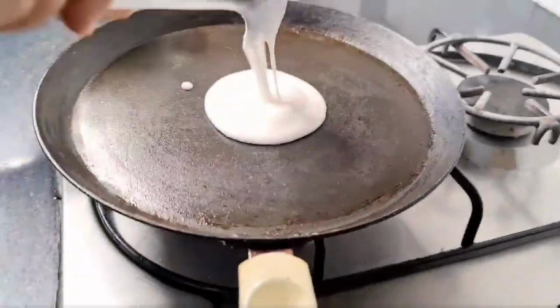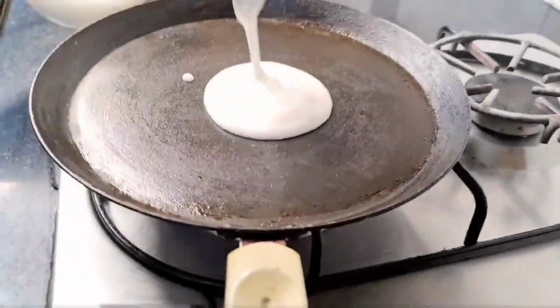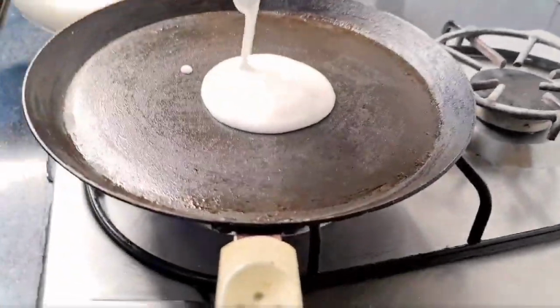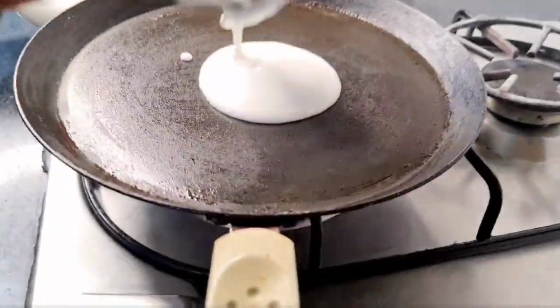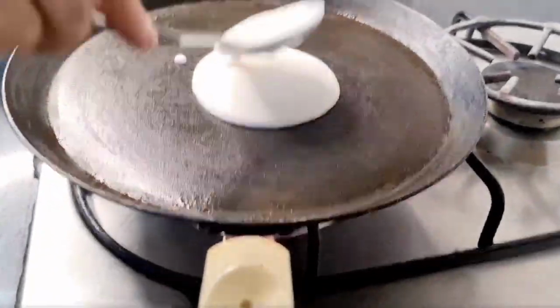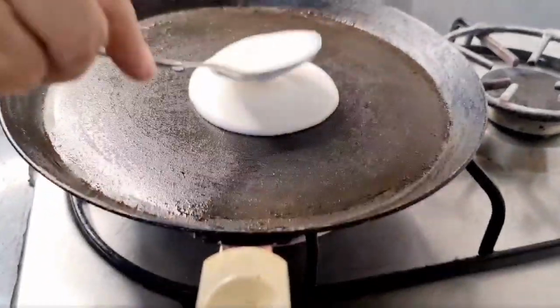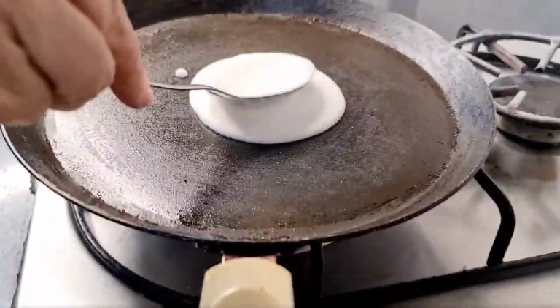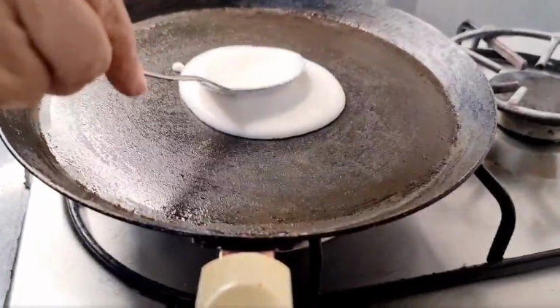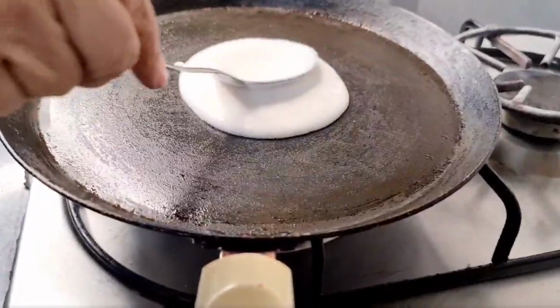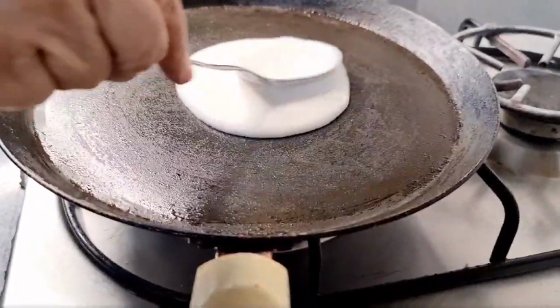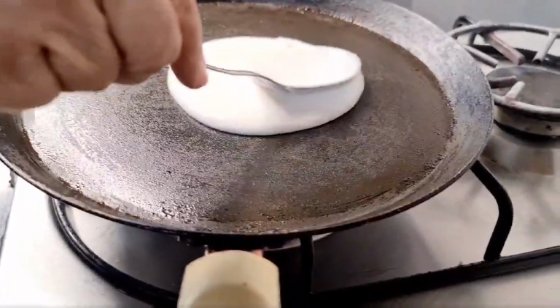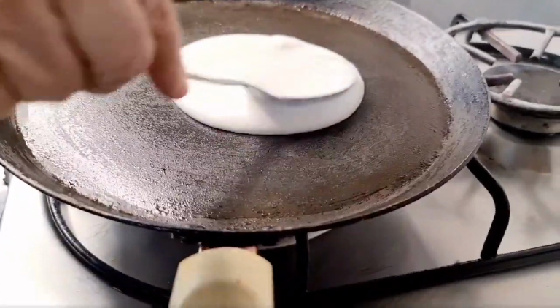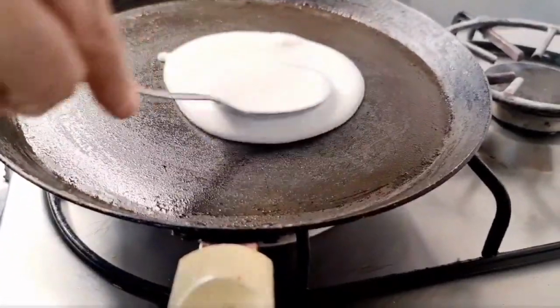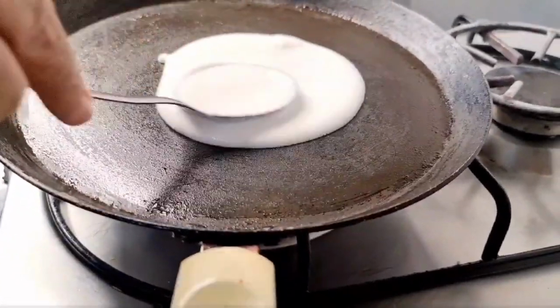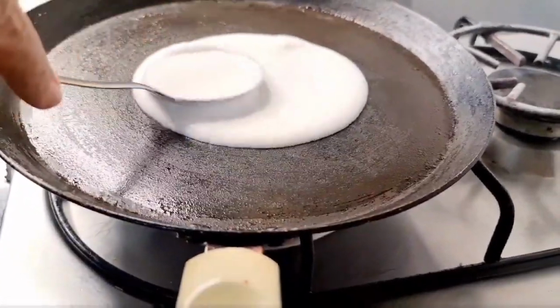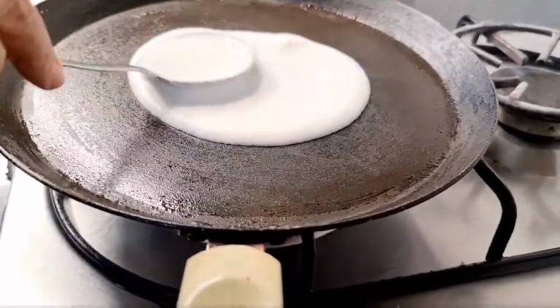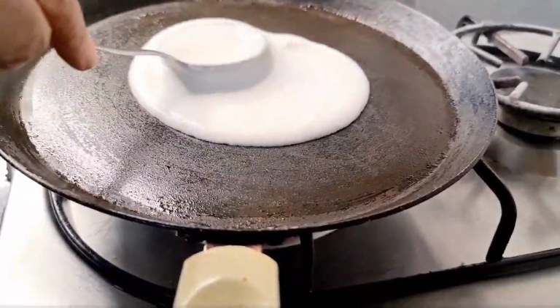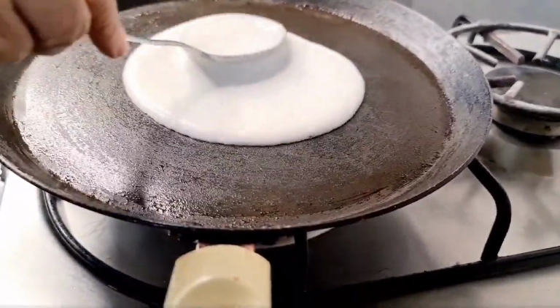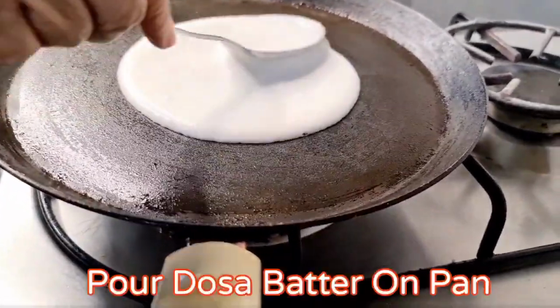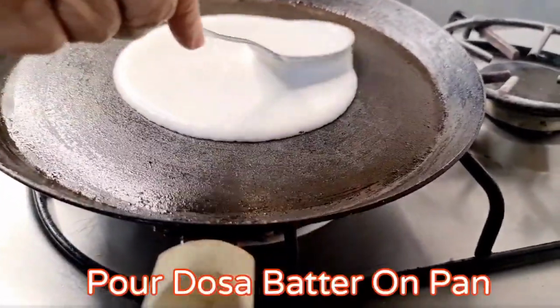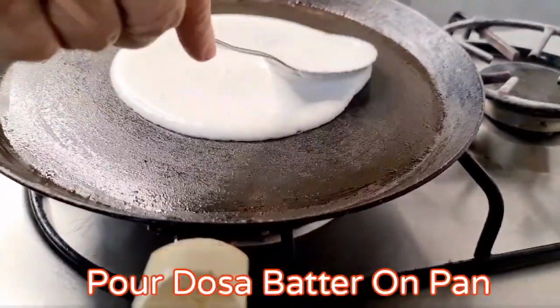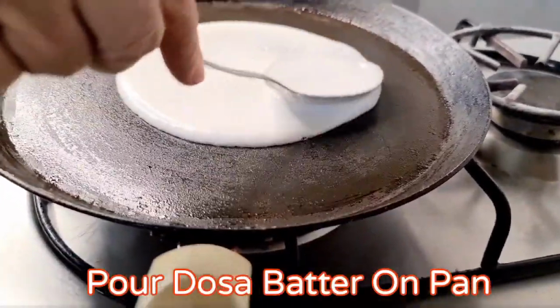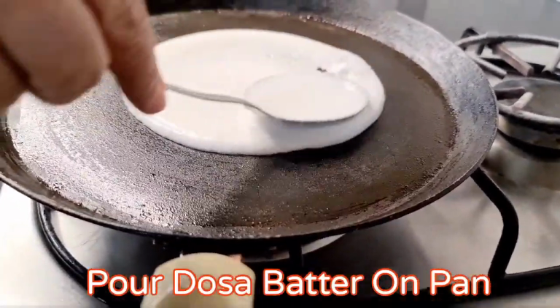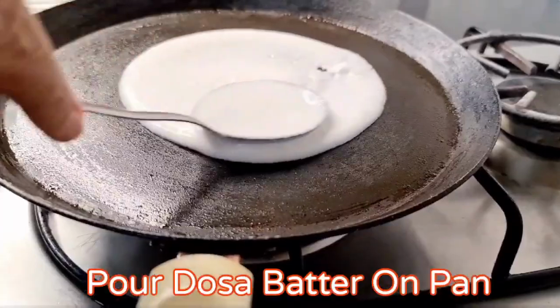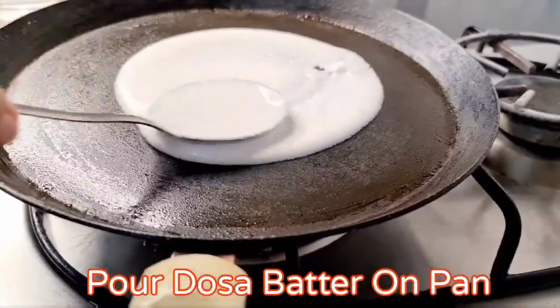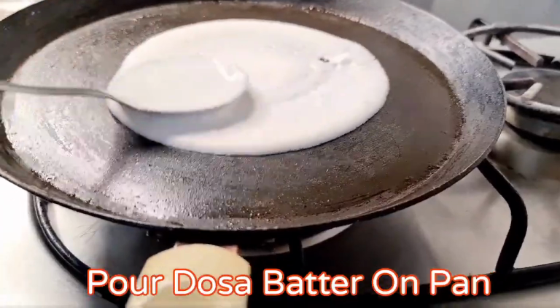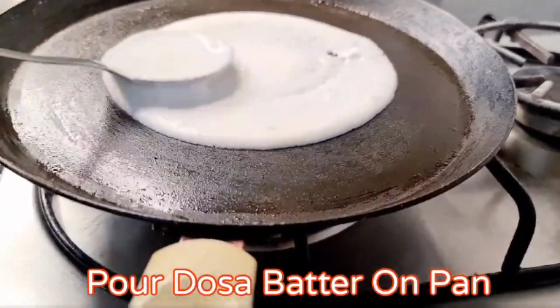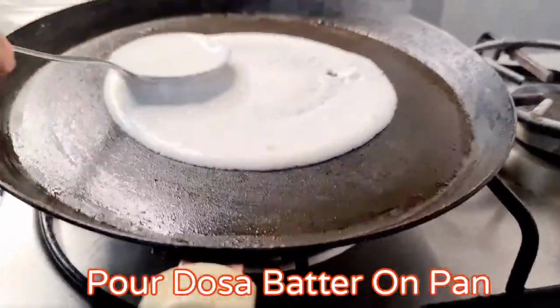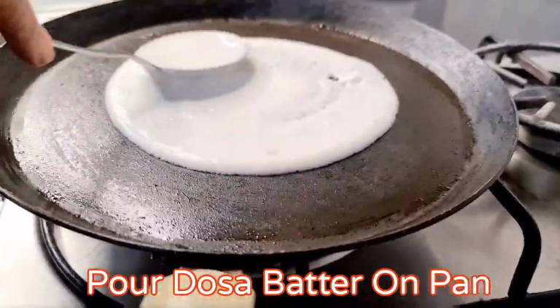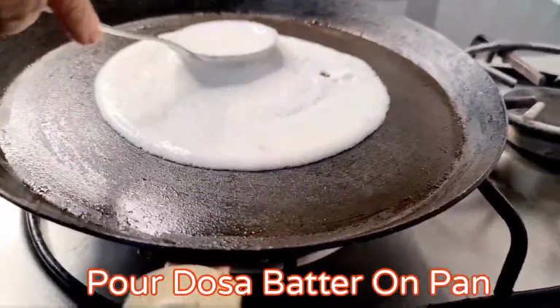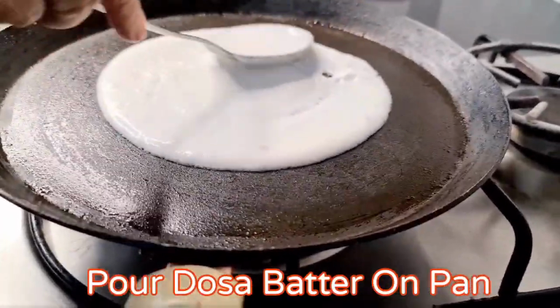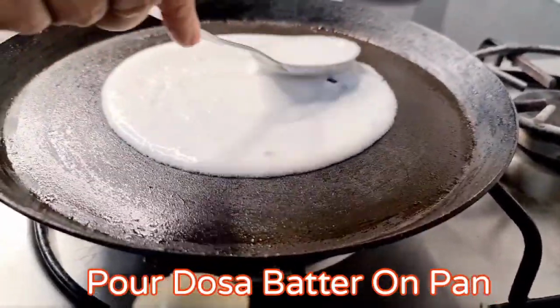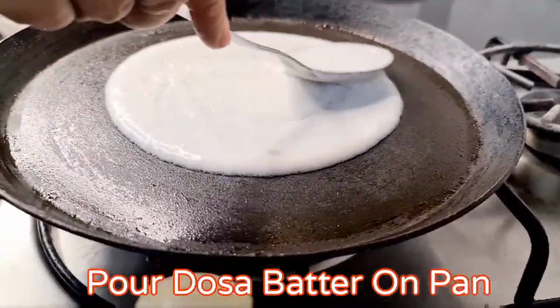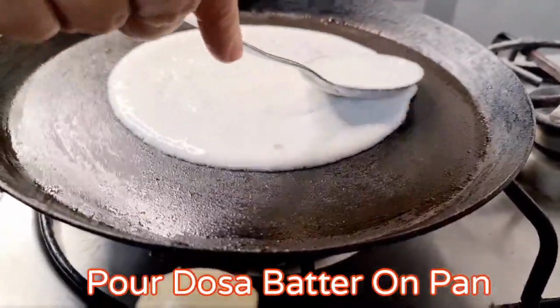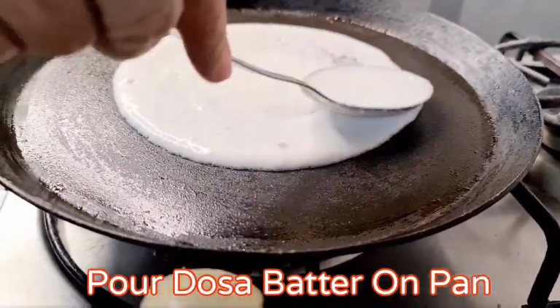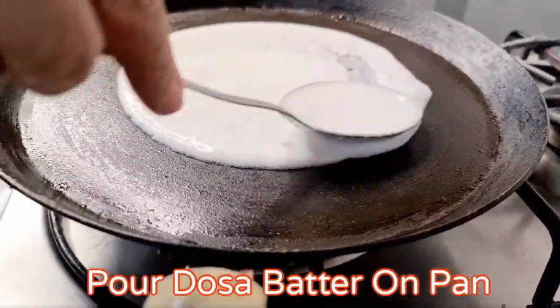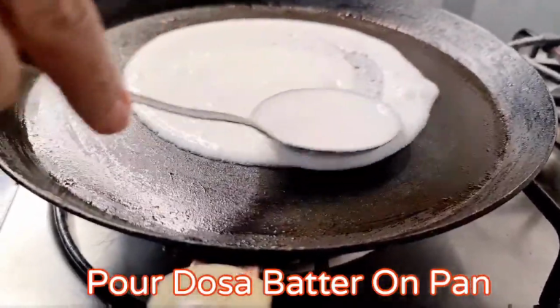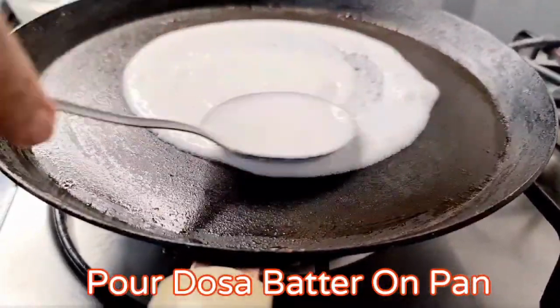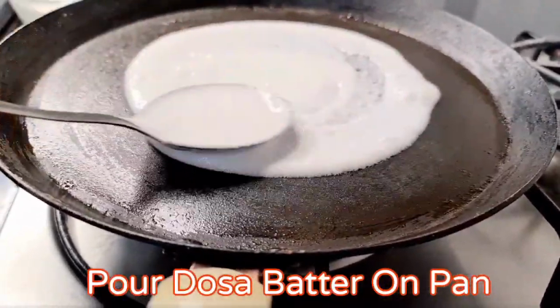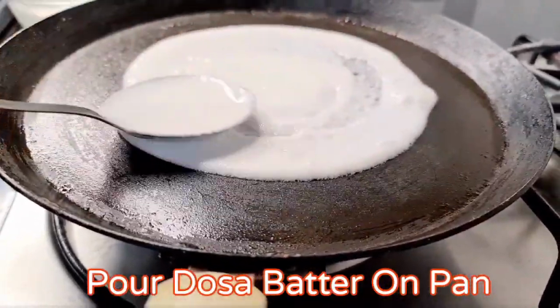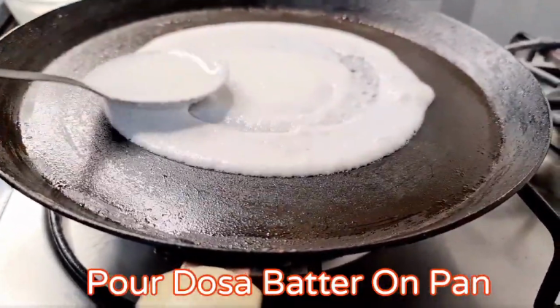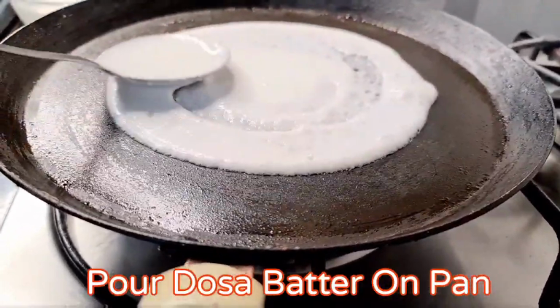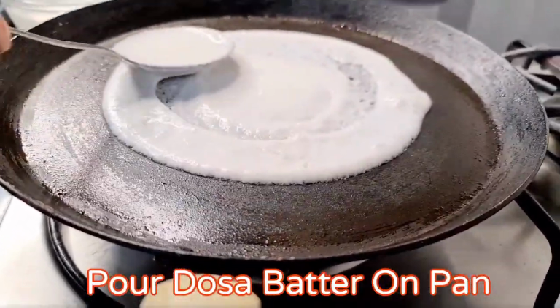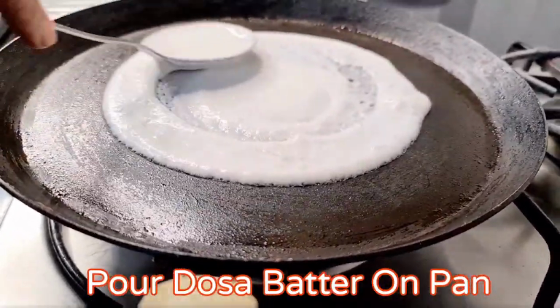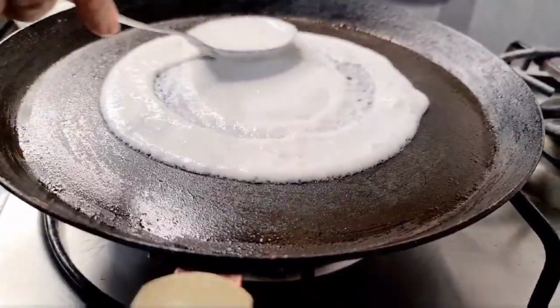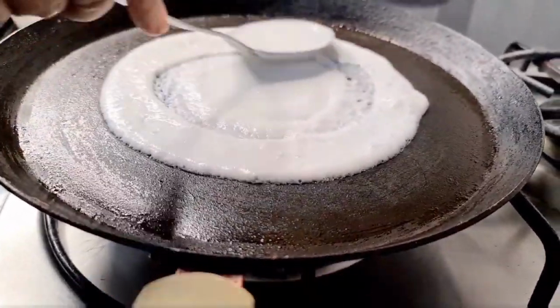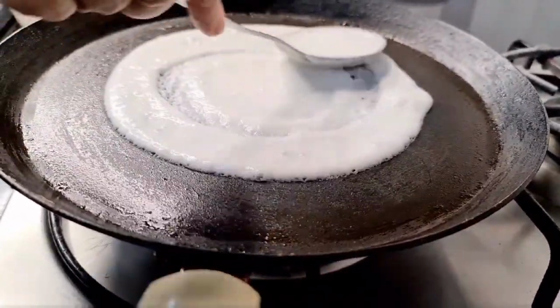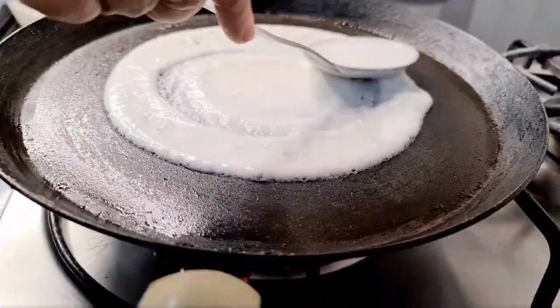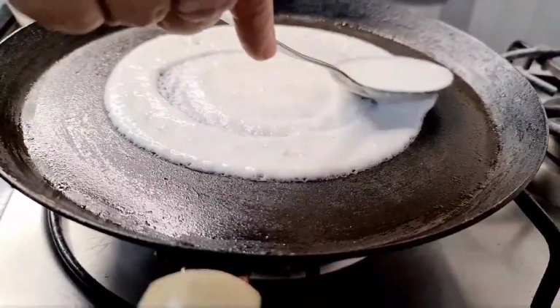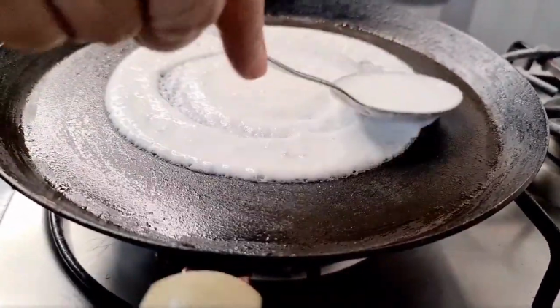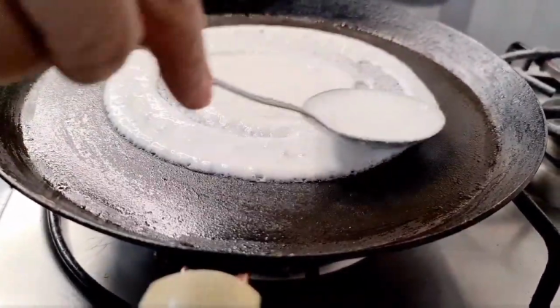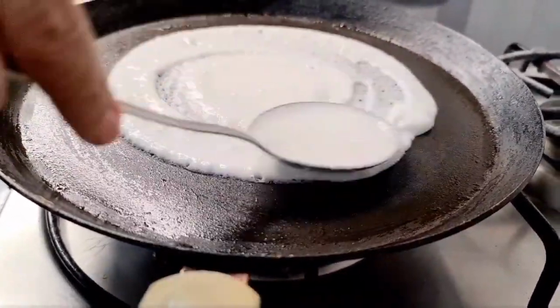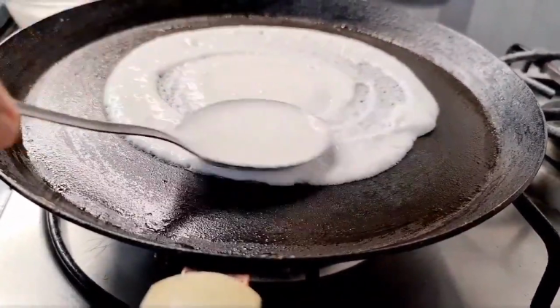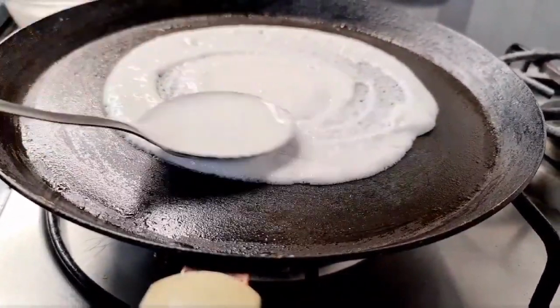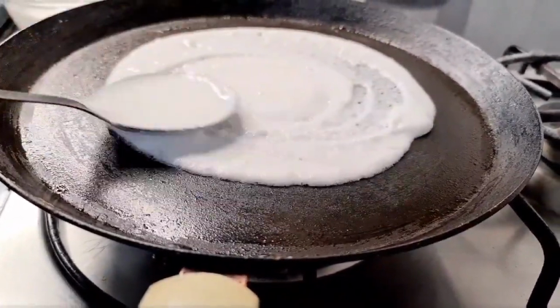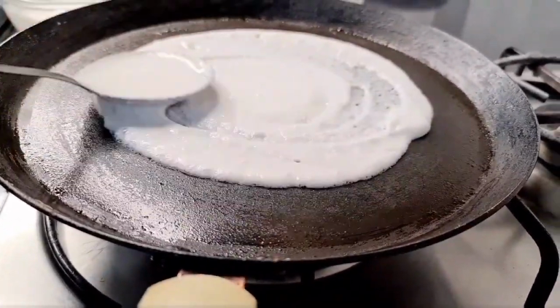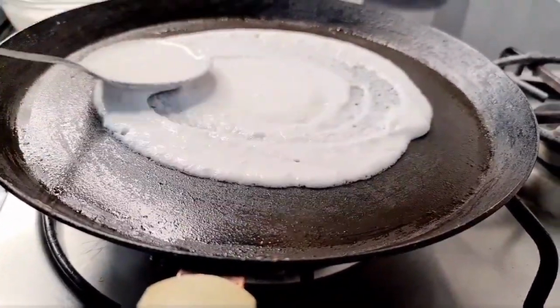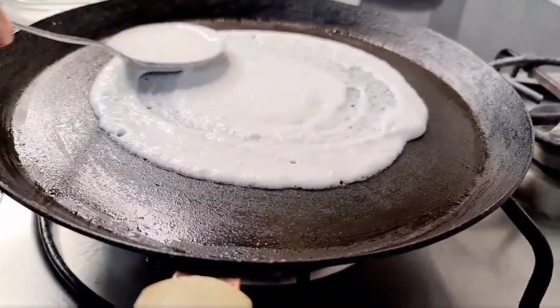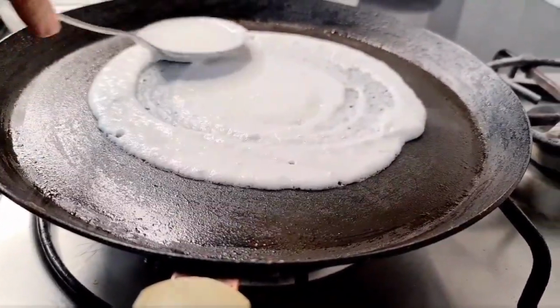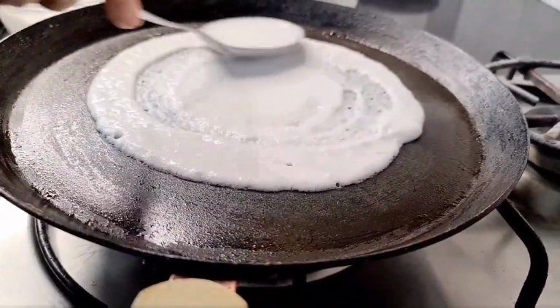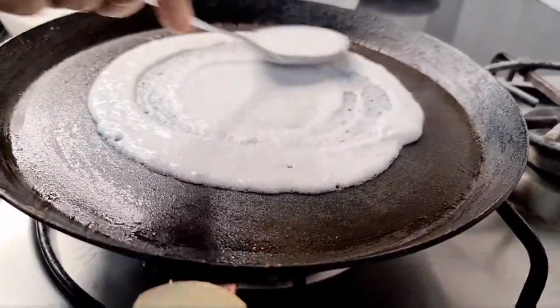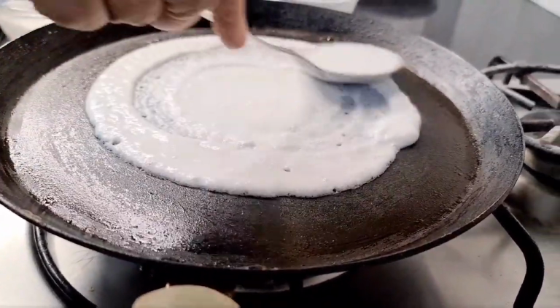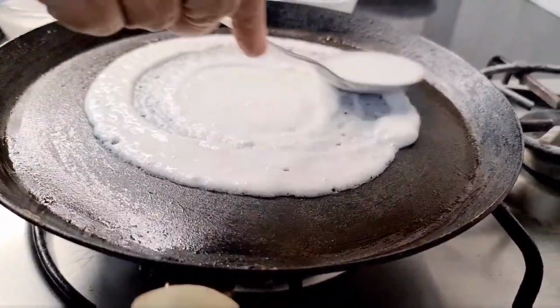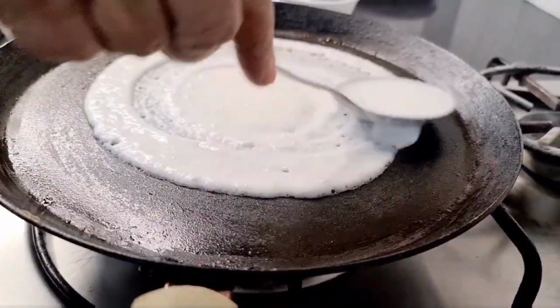Add dosa batter on pan. Just spread. Make sure you keep it a little thick in the center.